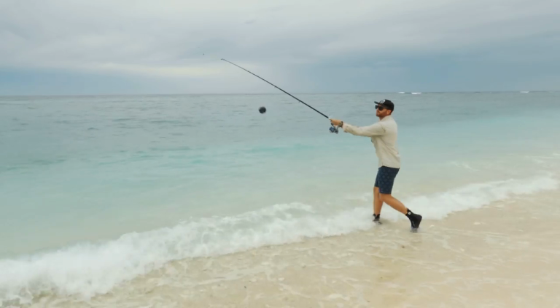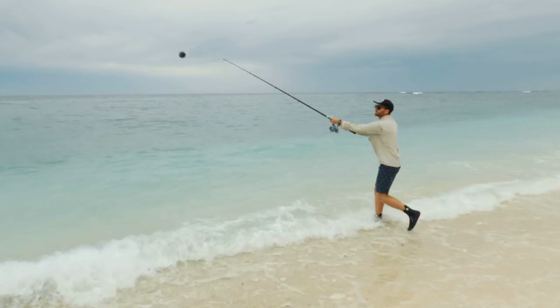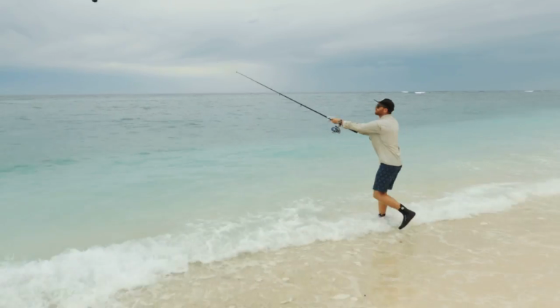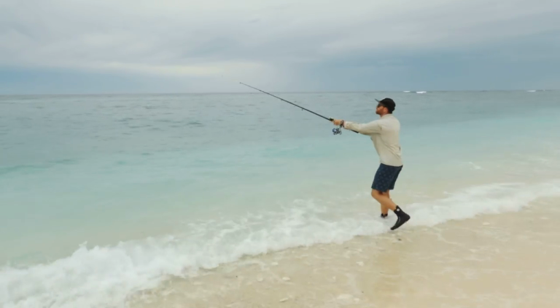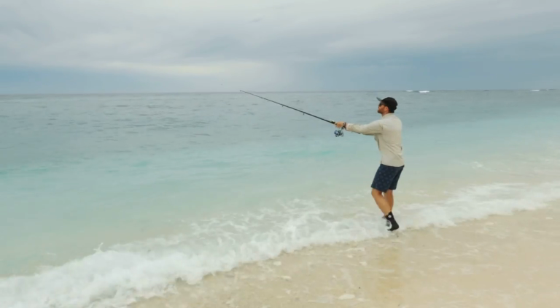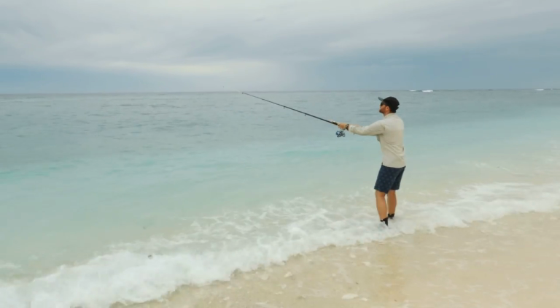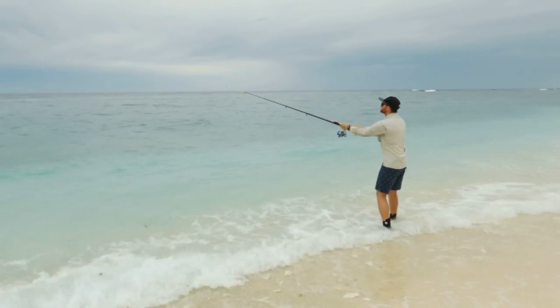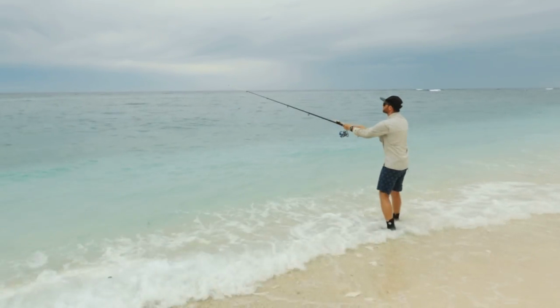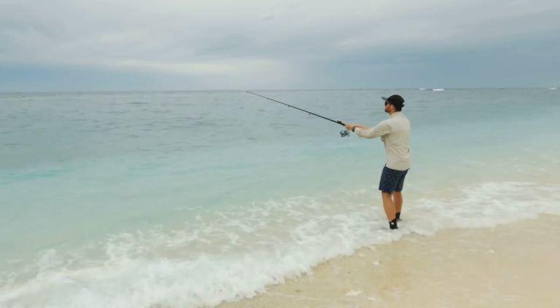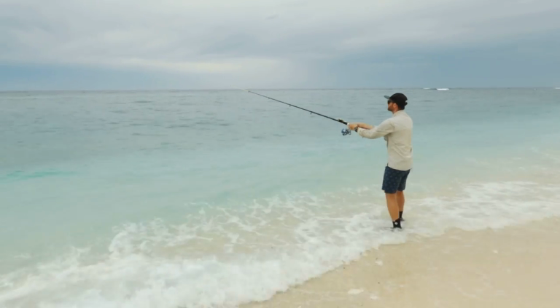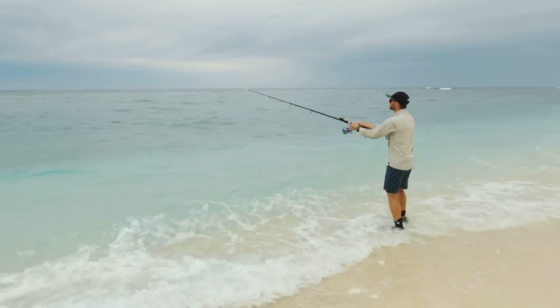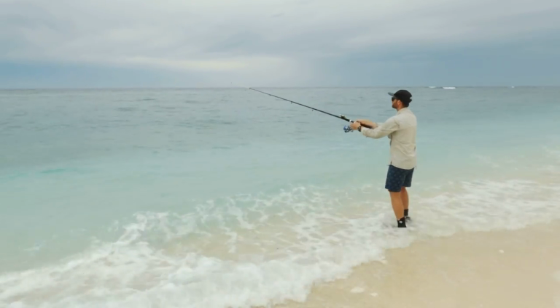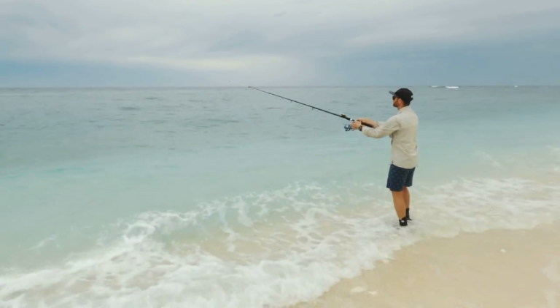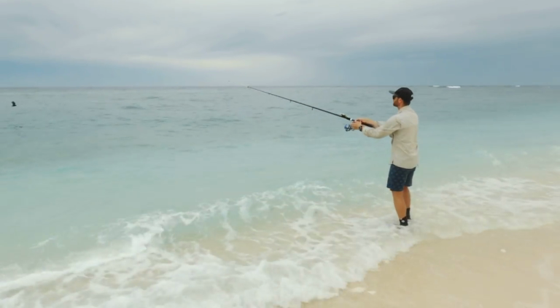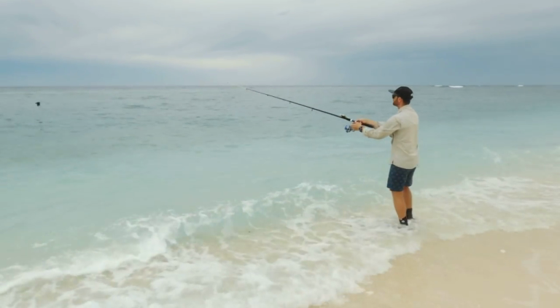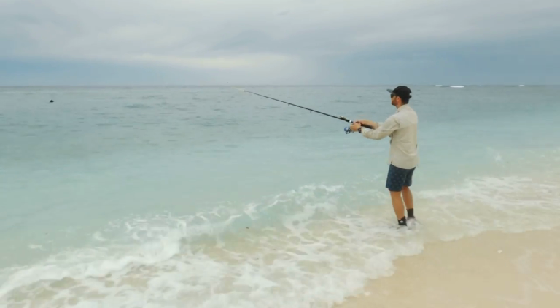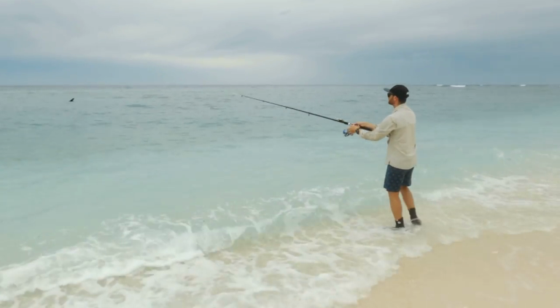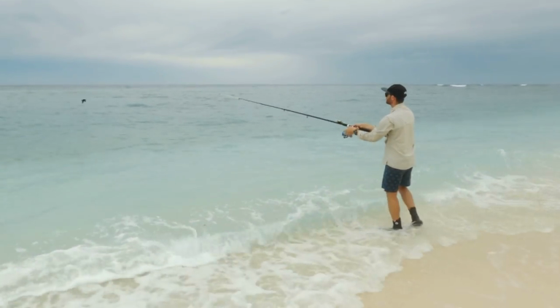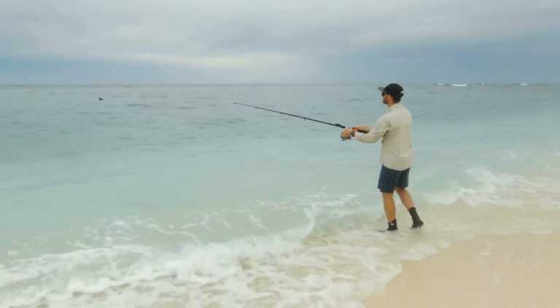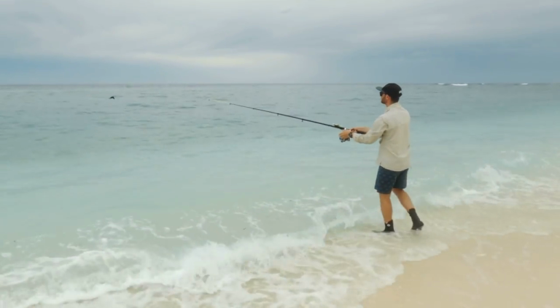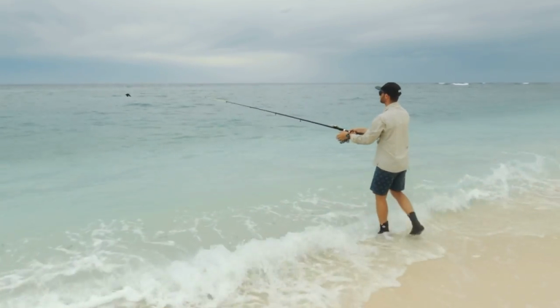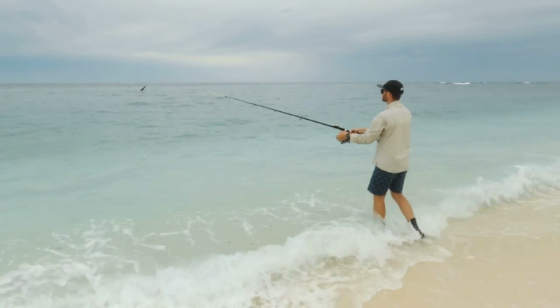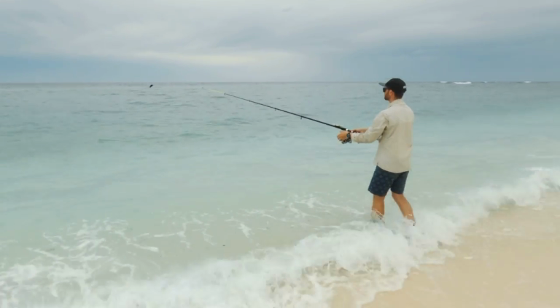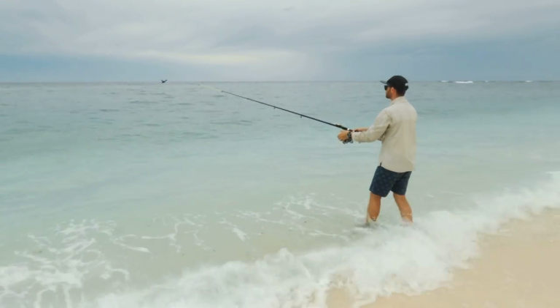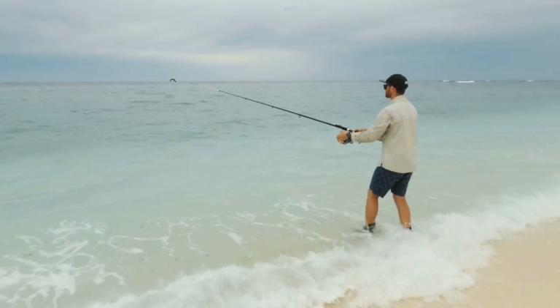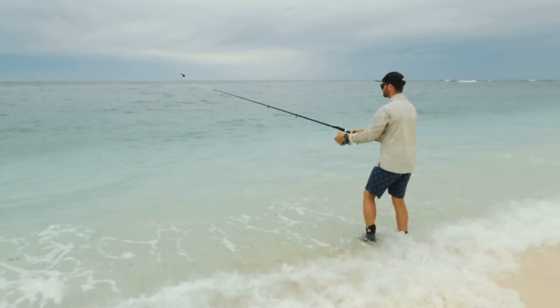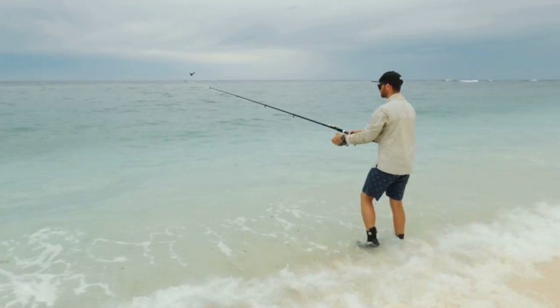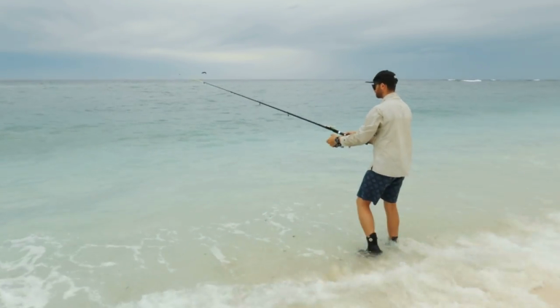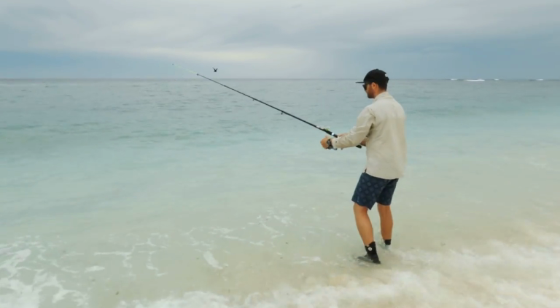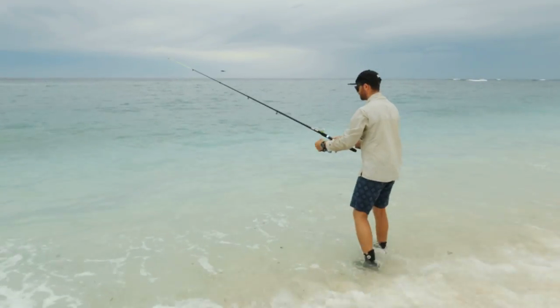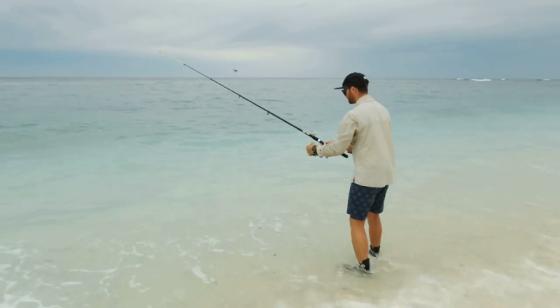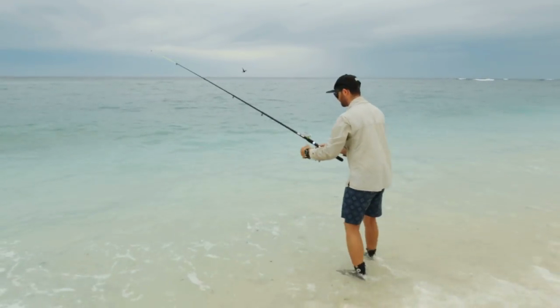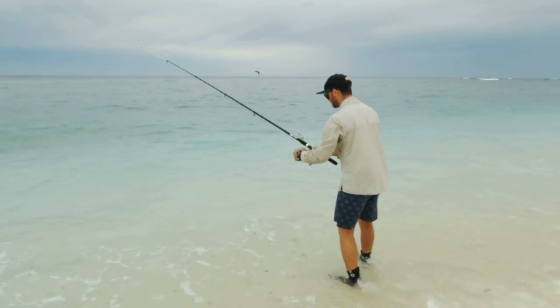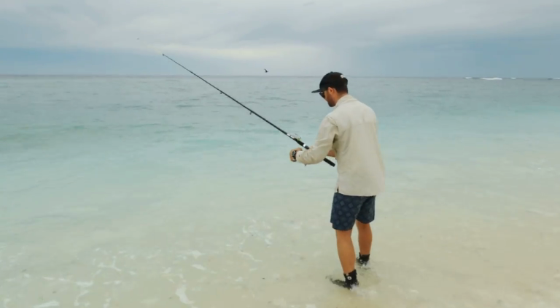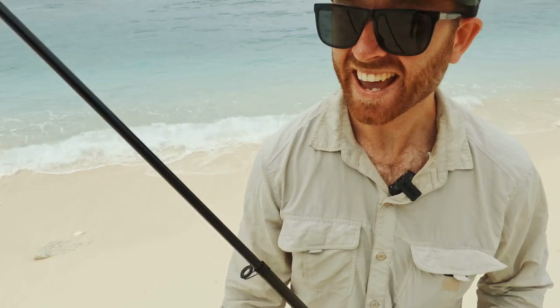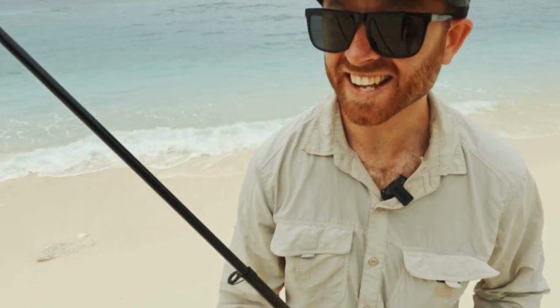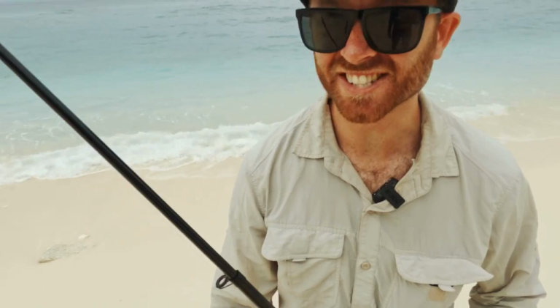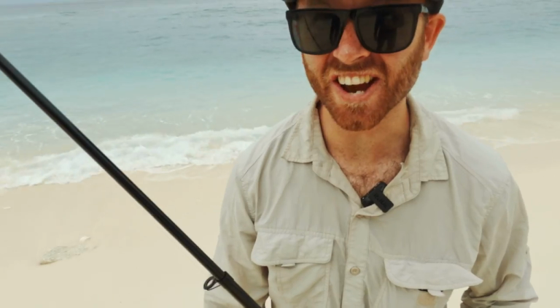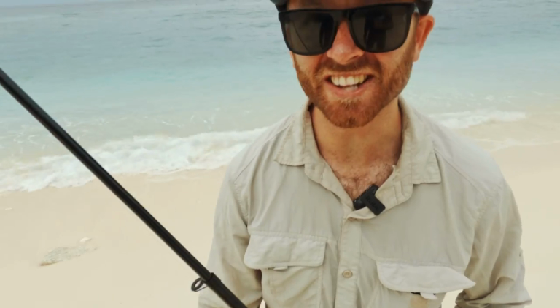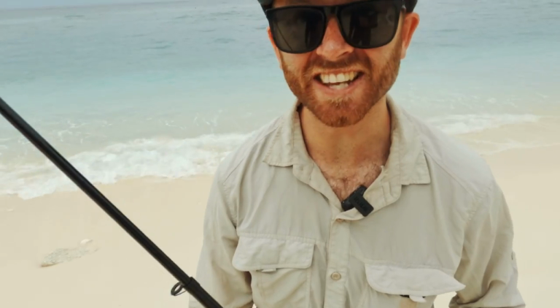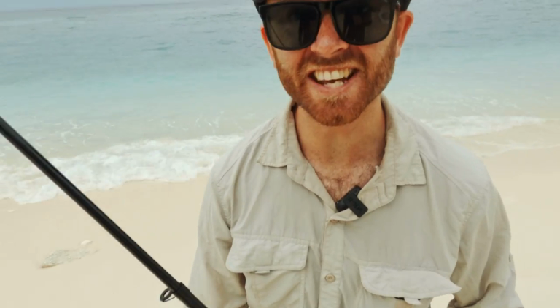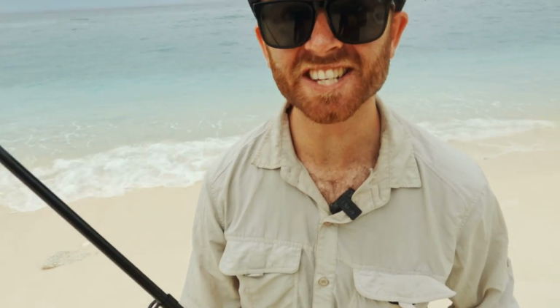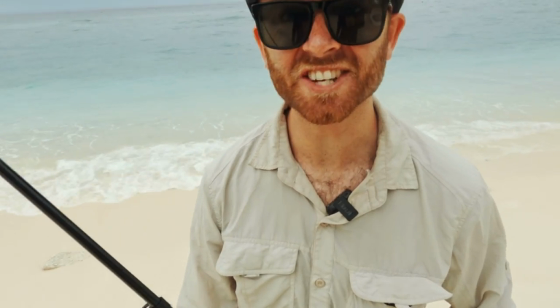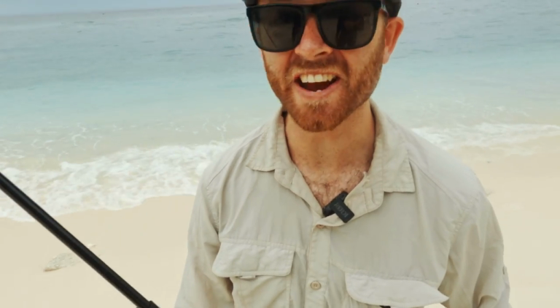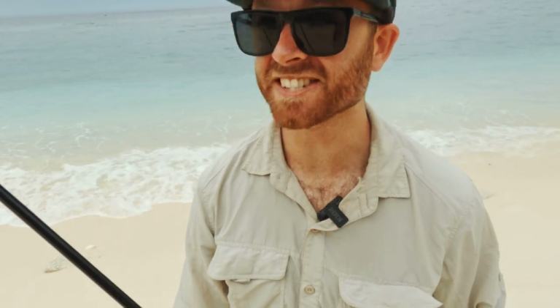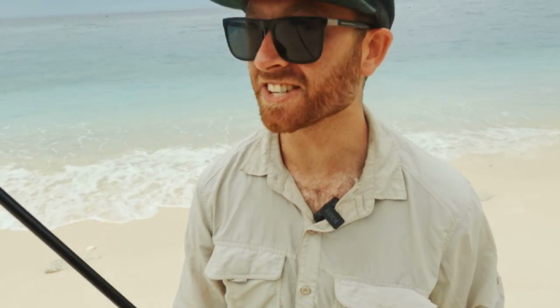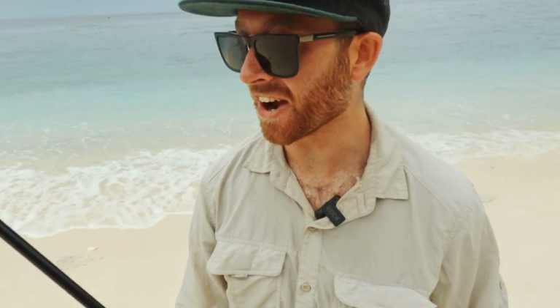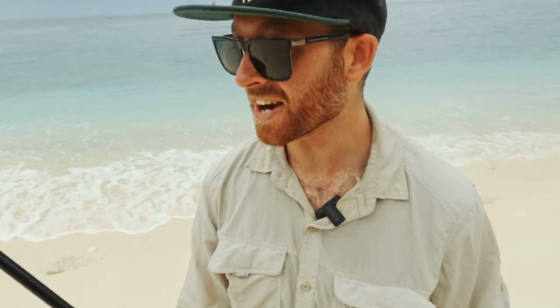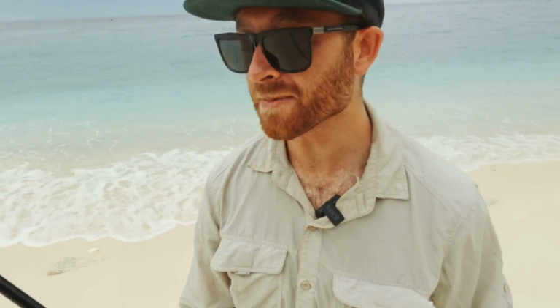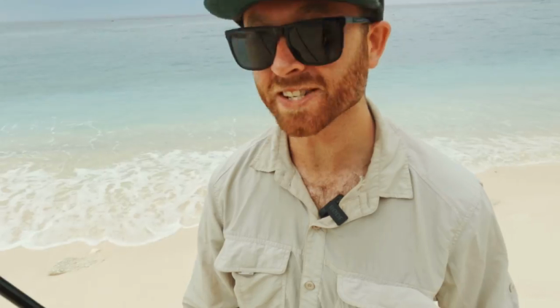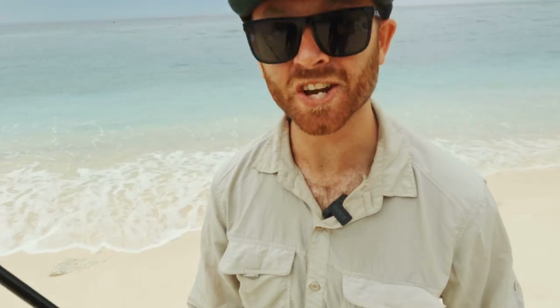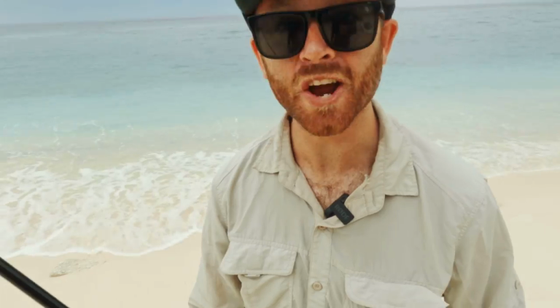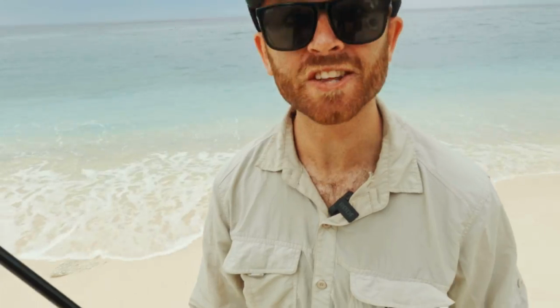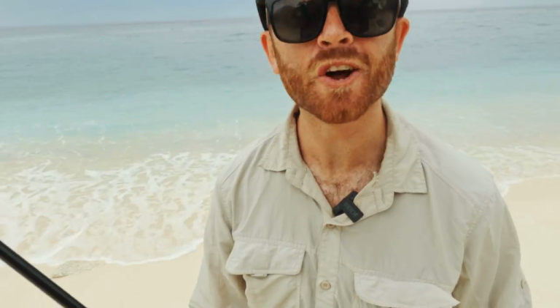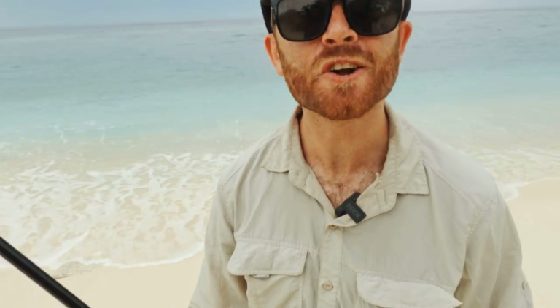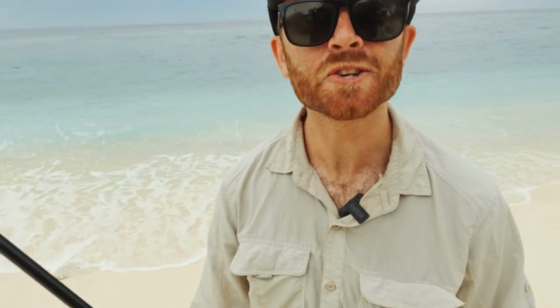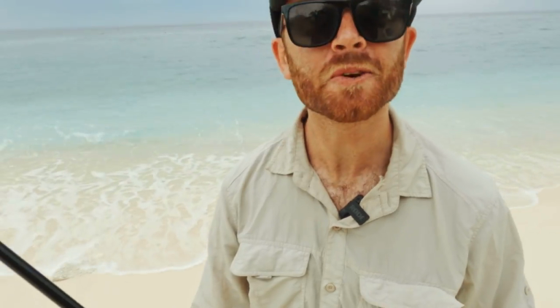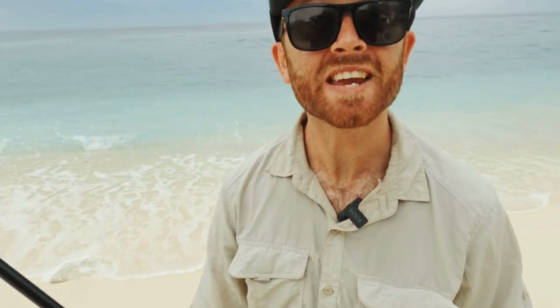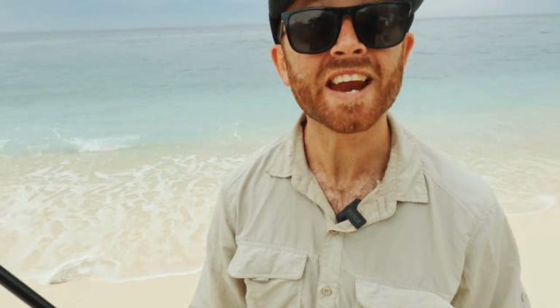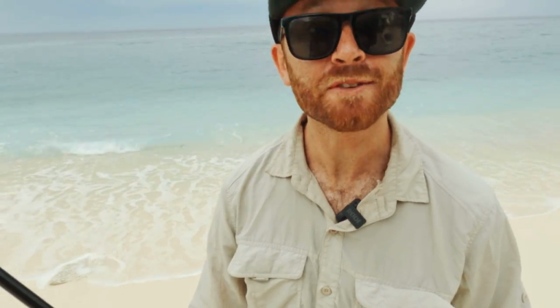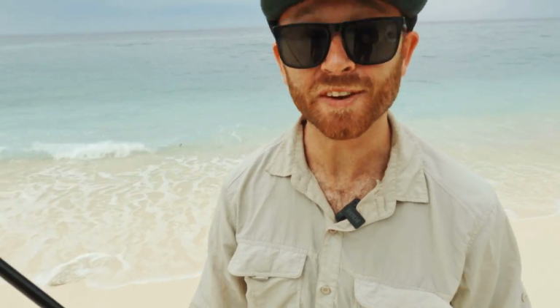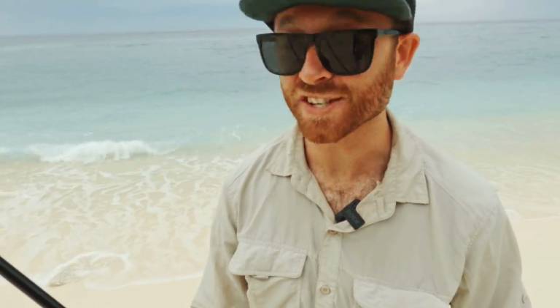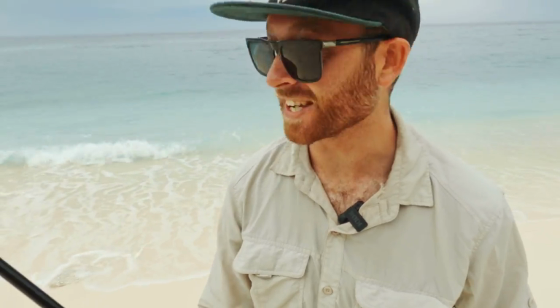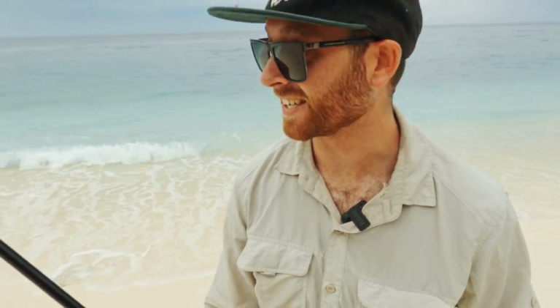Hey guys, I see you've got a fishing rod on Lady Elliot. Isn't this a green zone? It certainly is a green zone and we're certainly not doing any fishing.